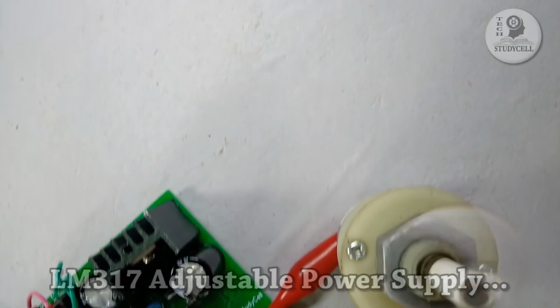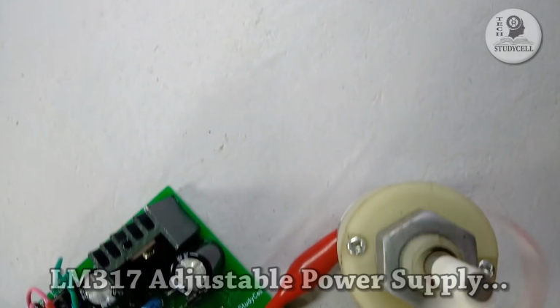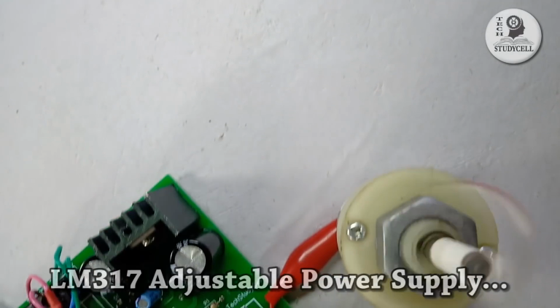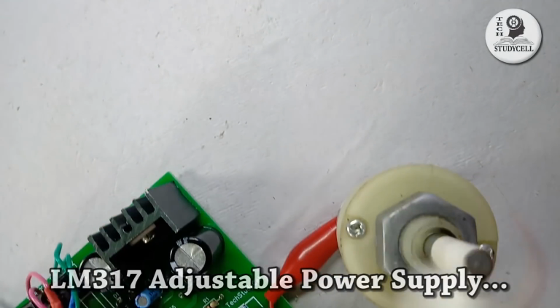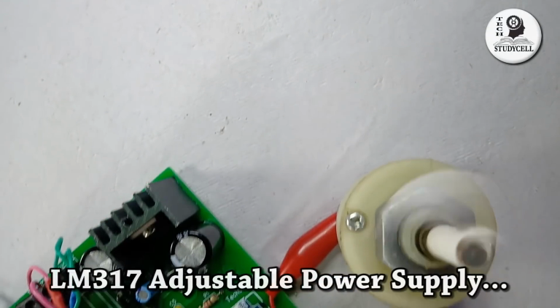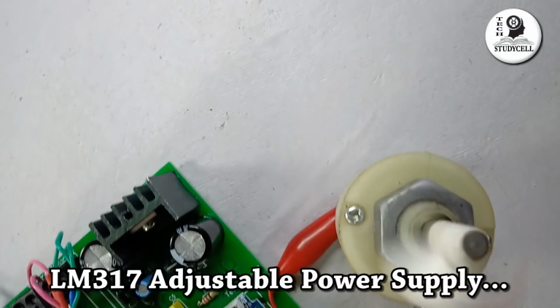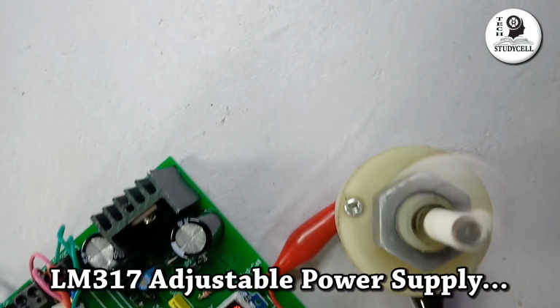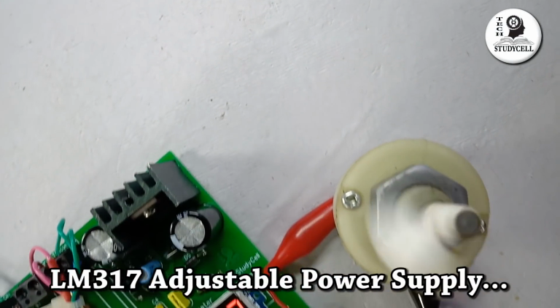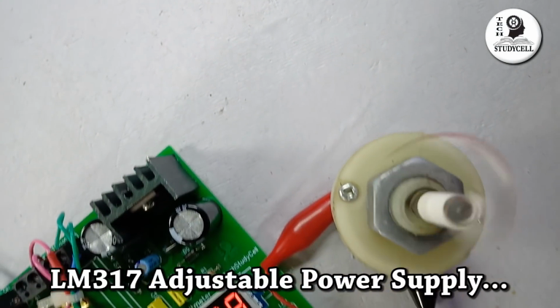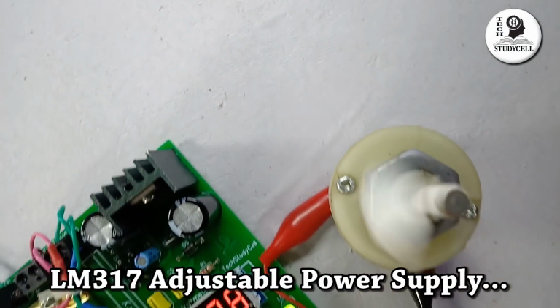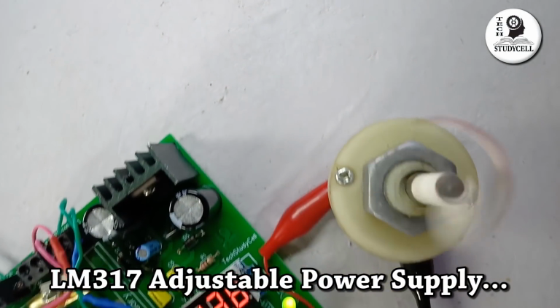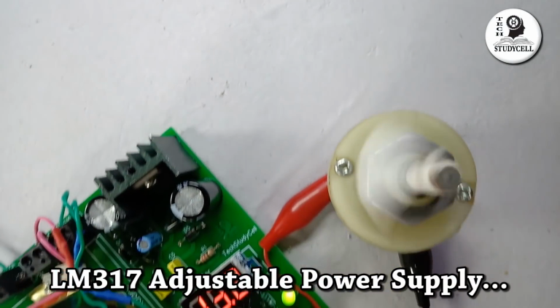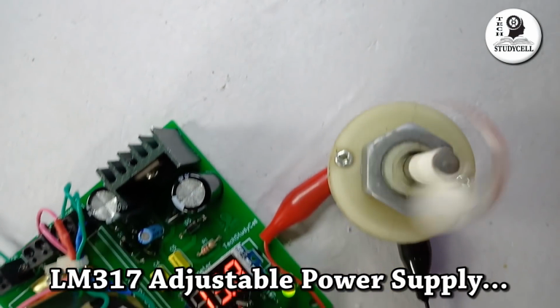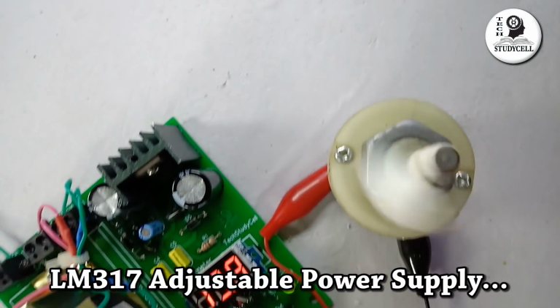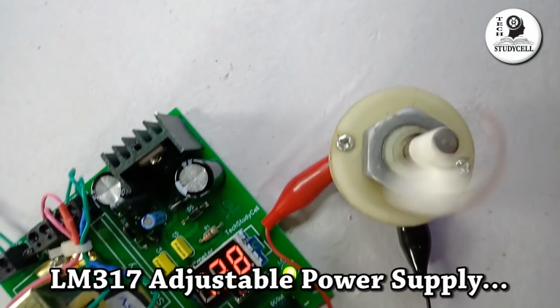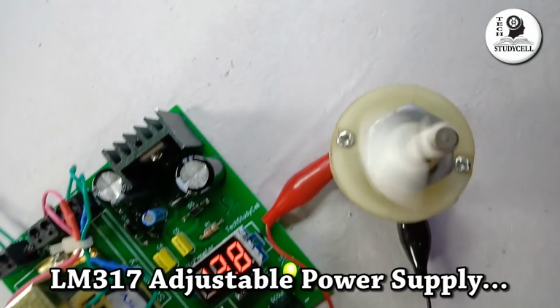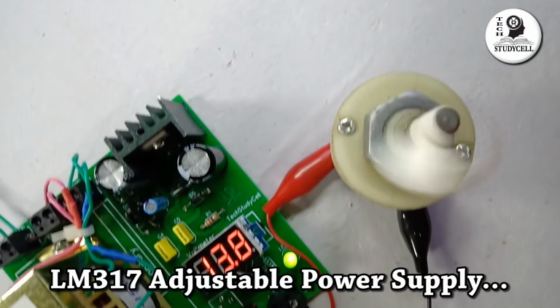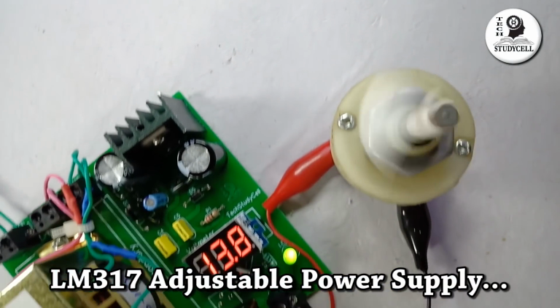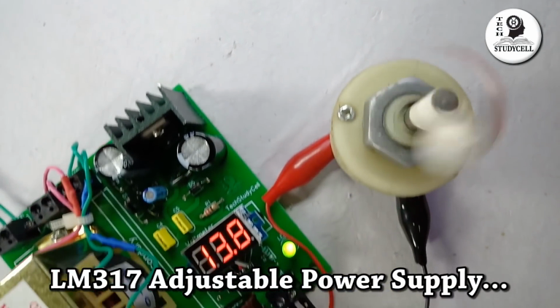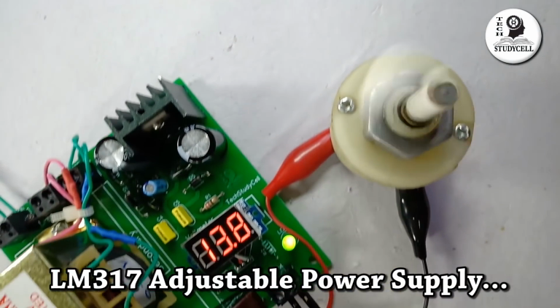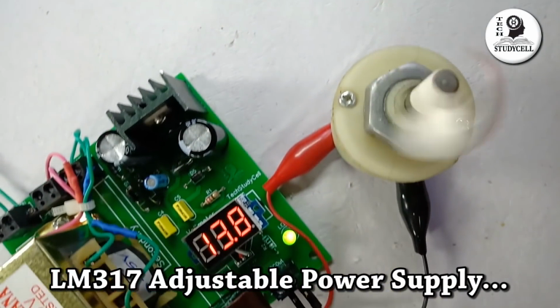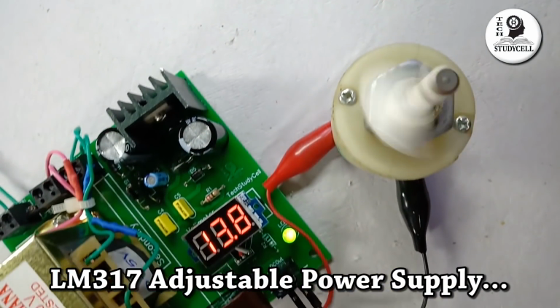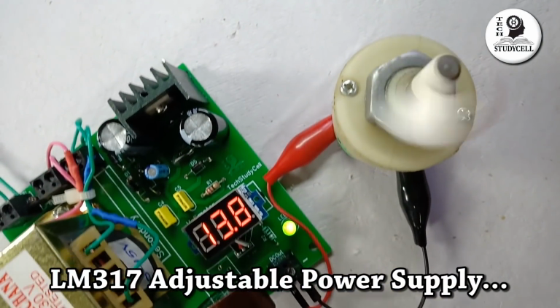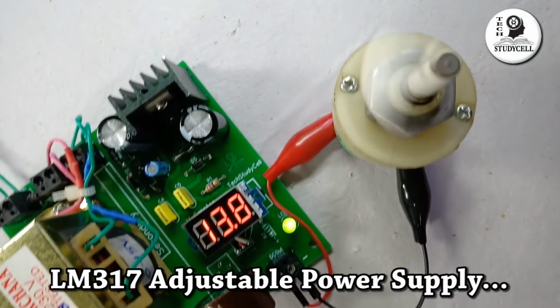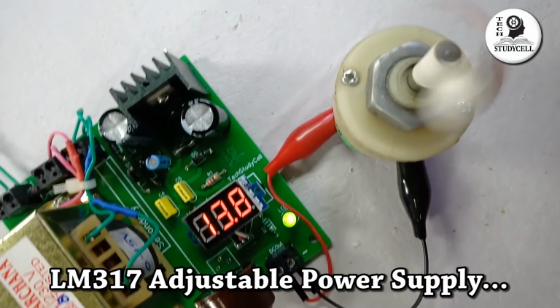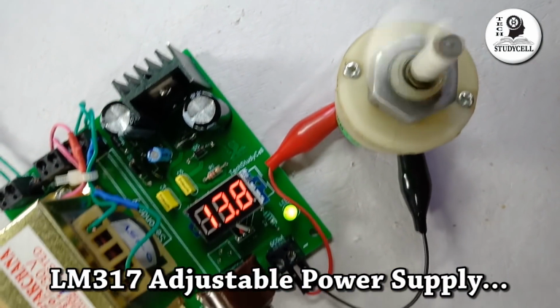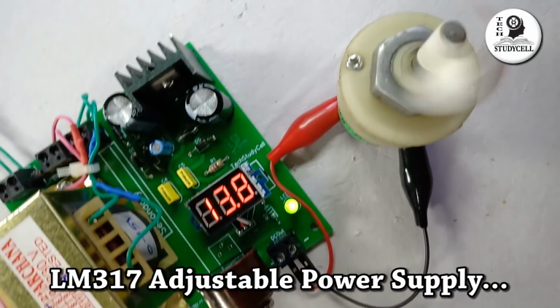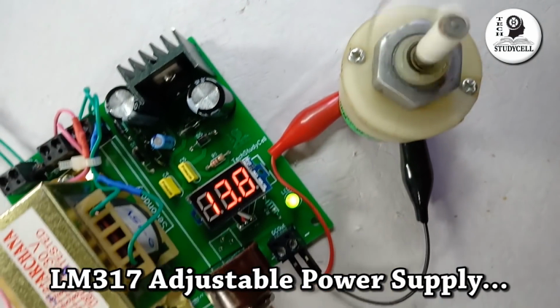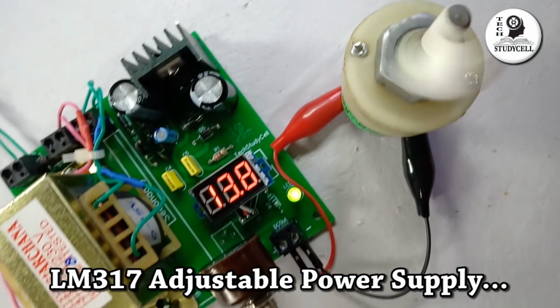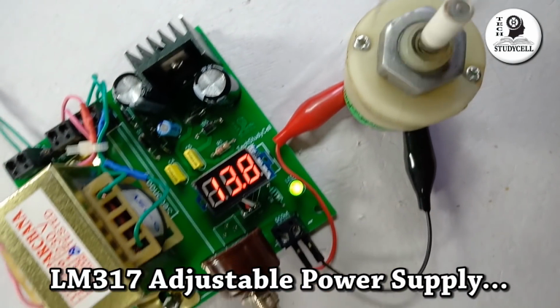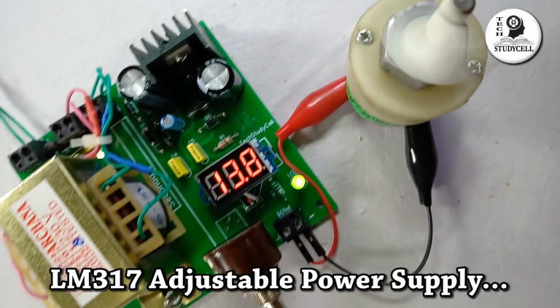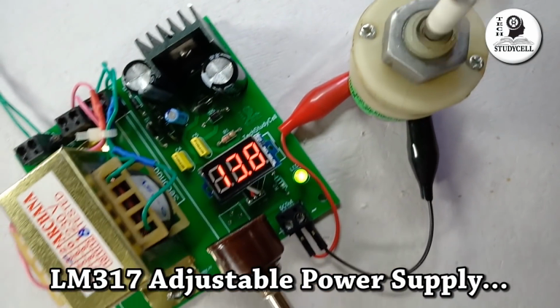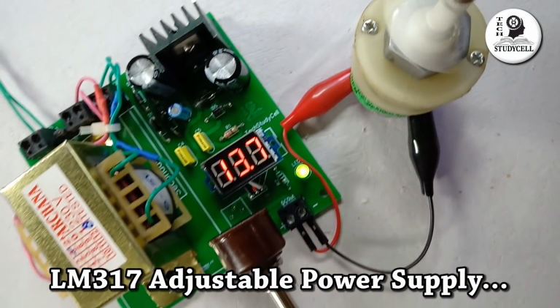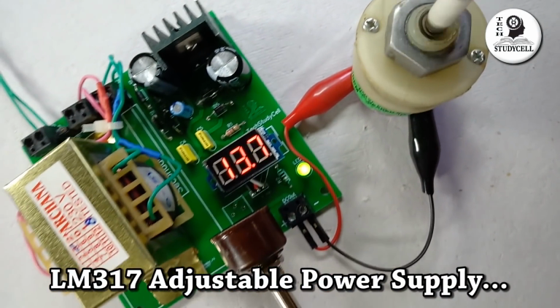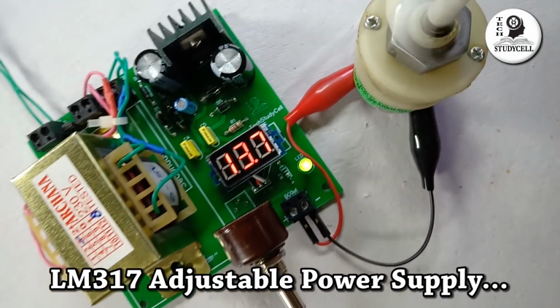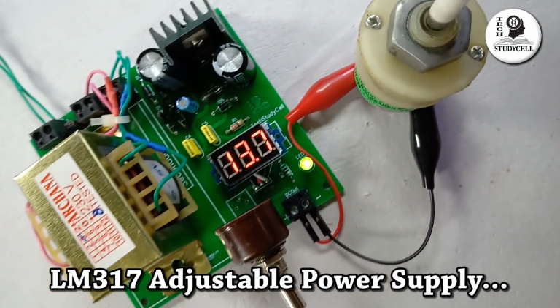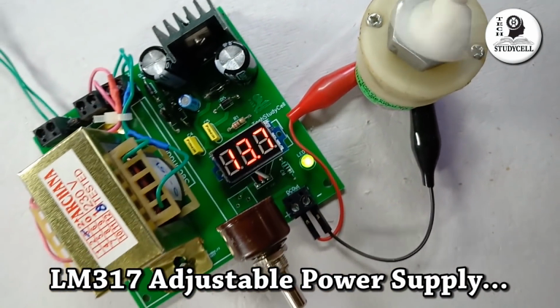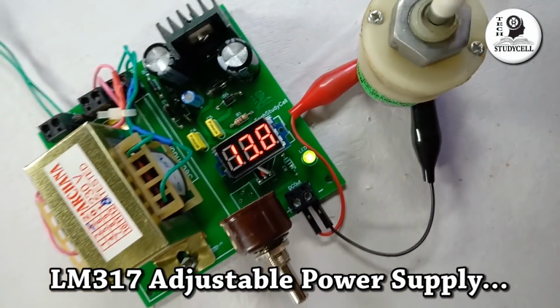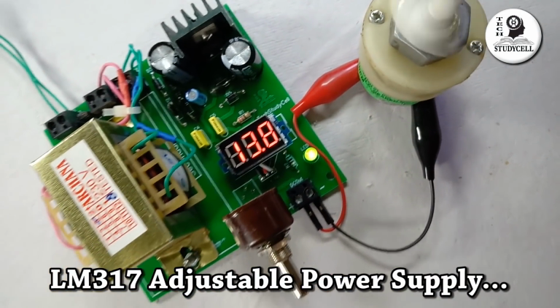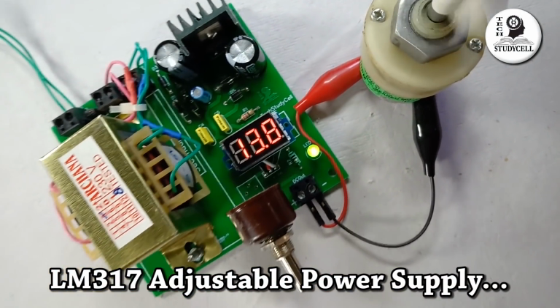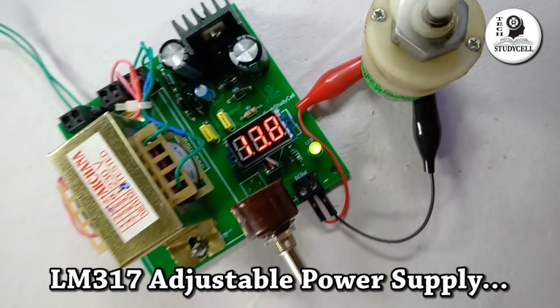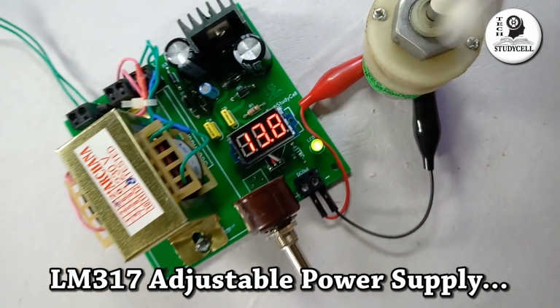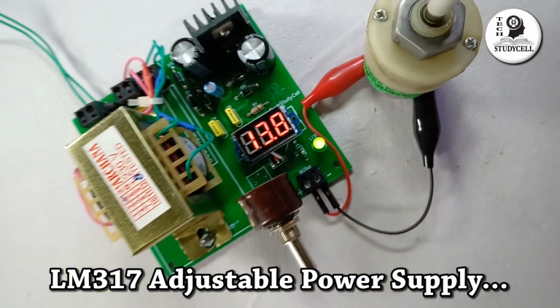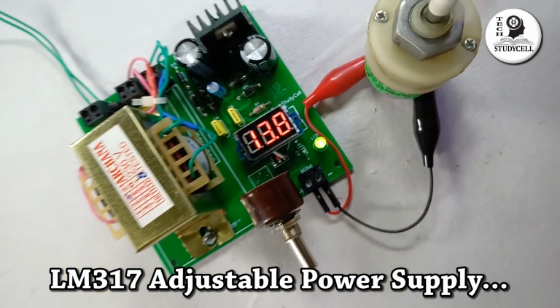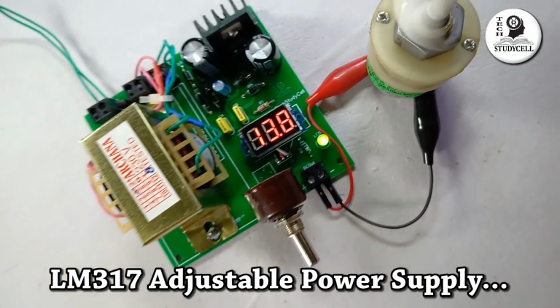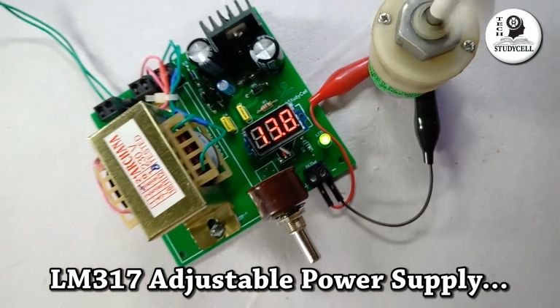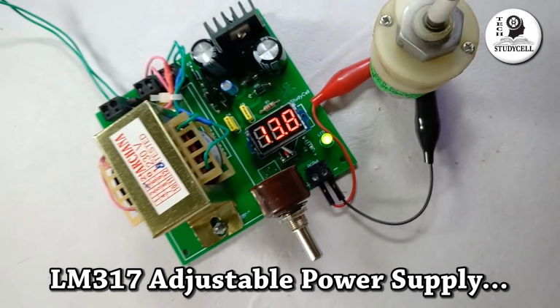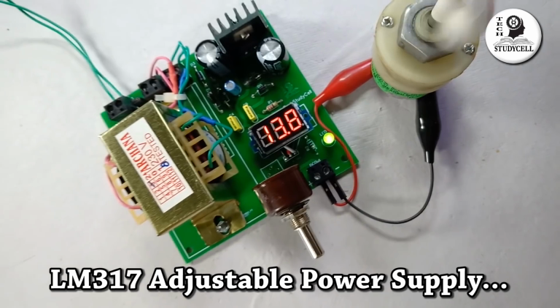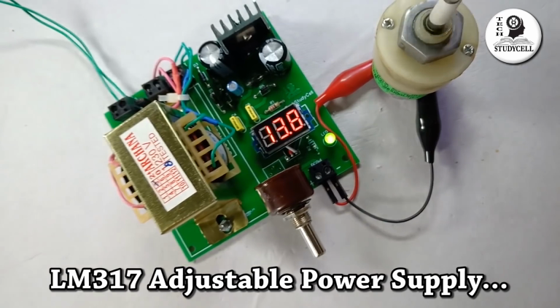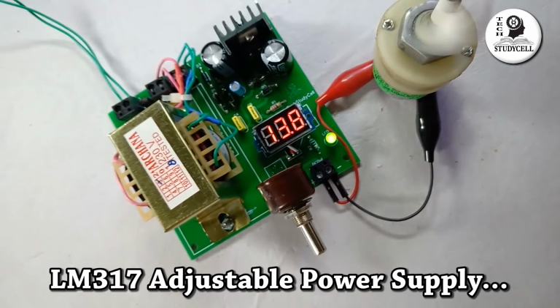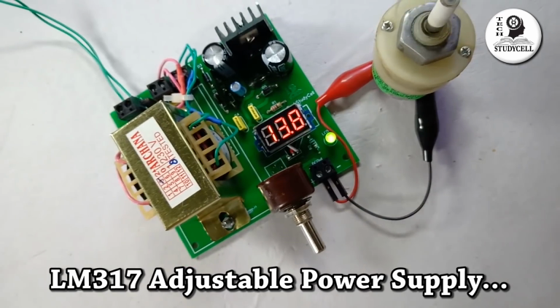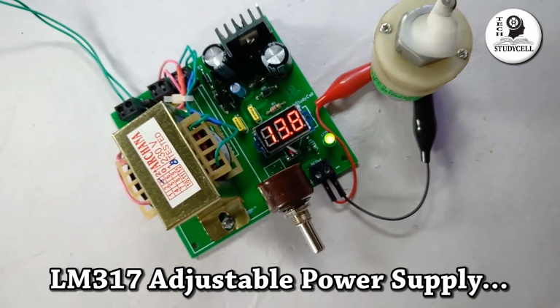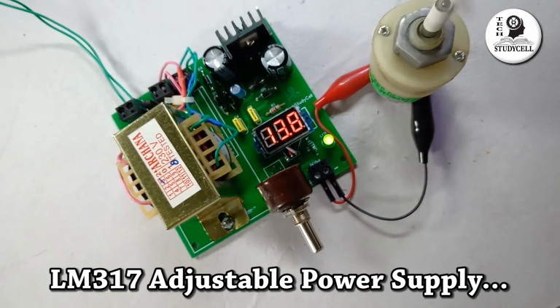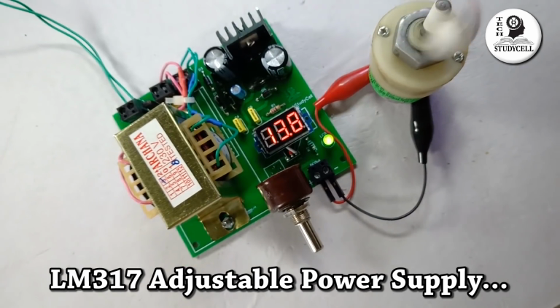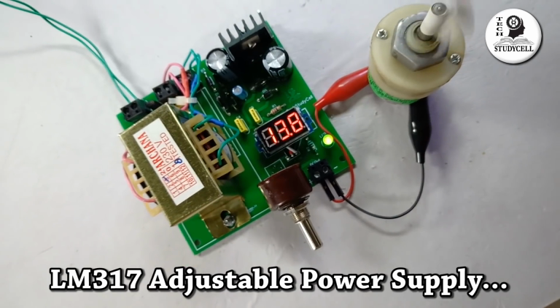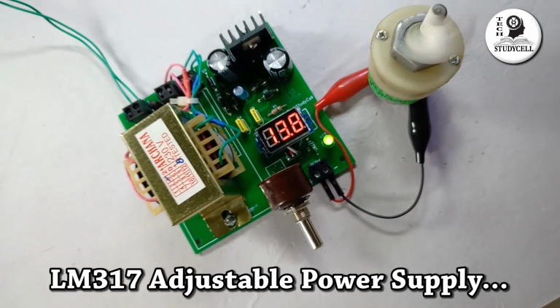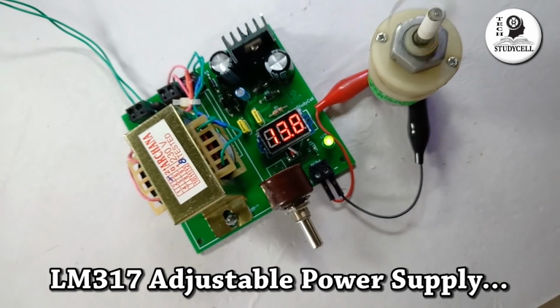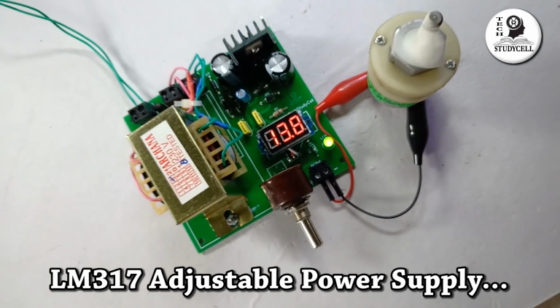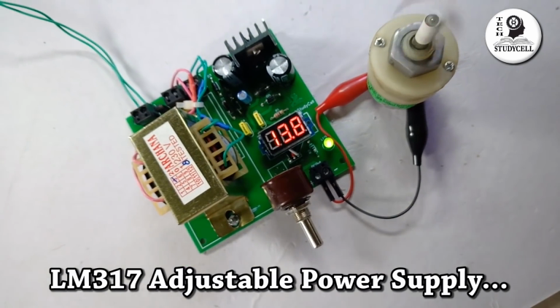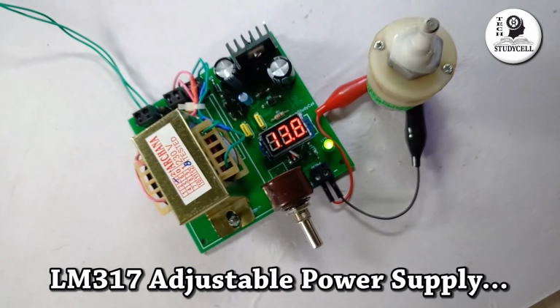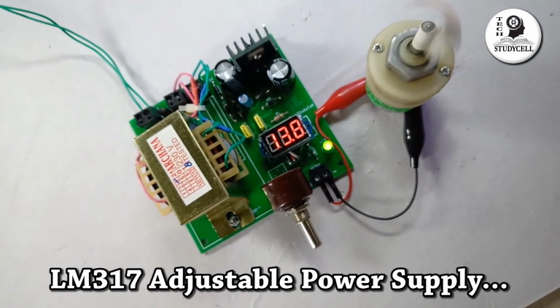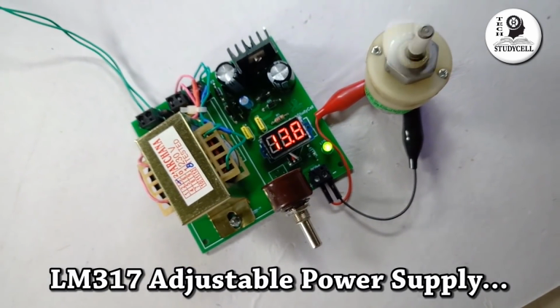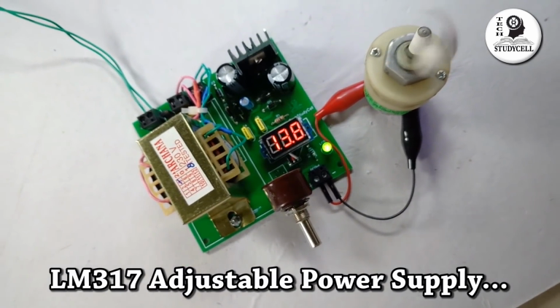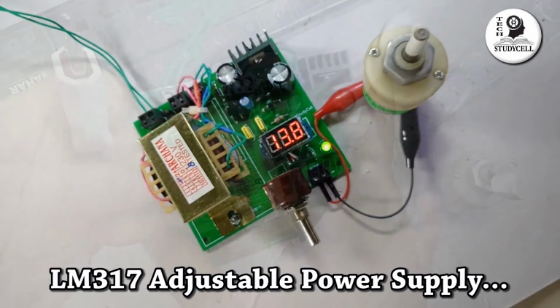Hello friends, welcome to techstudycell. In this video, we will make a variable DC power supply with LM317 IC on the PCB.